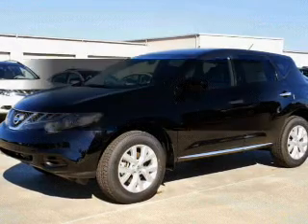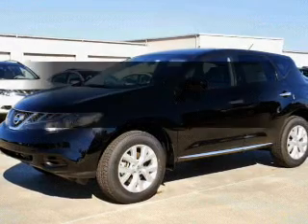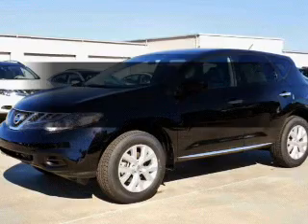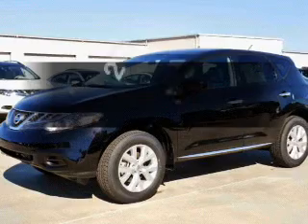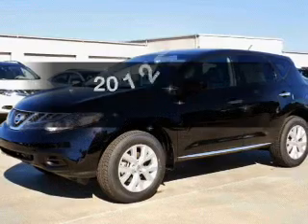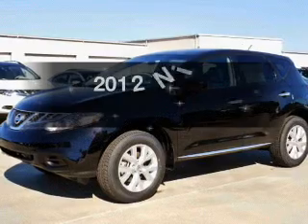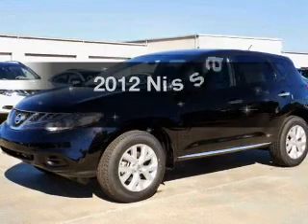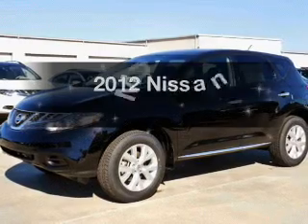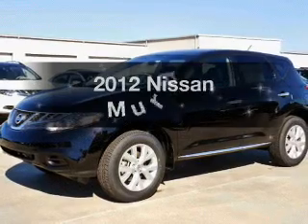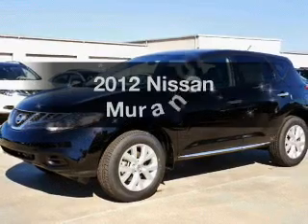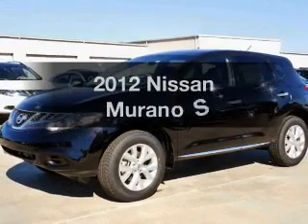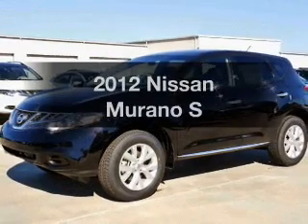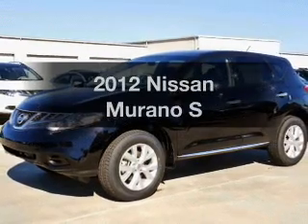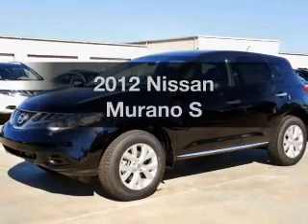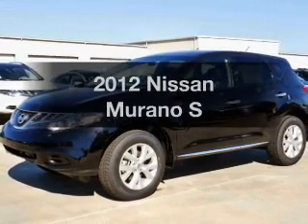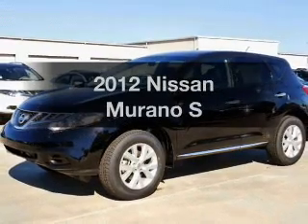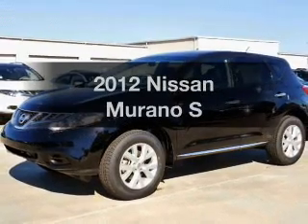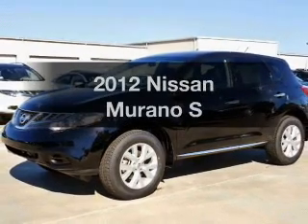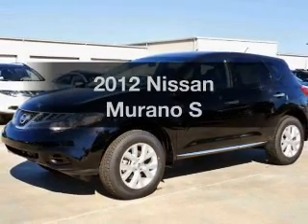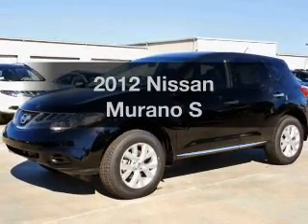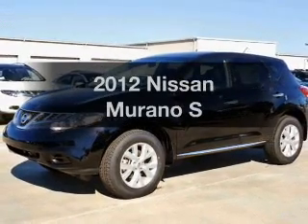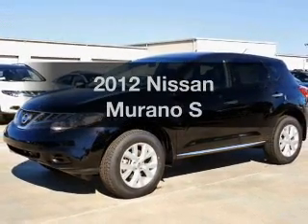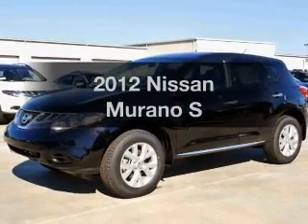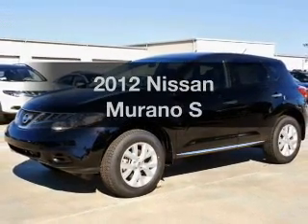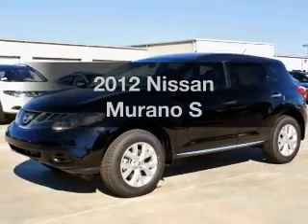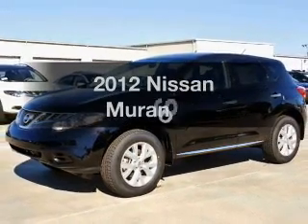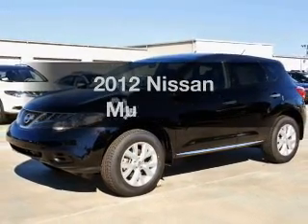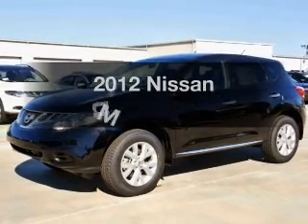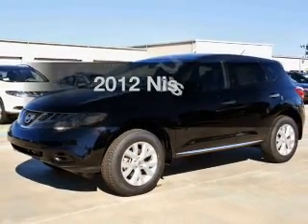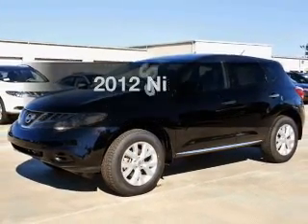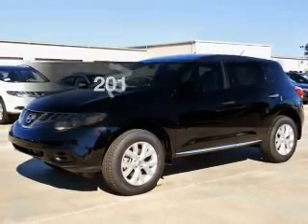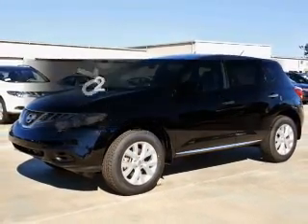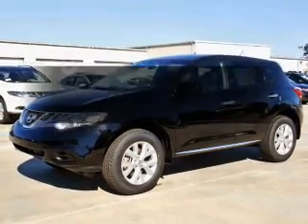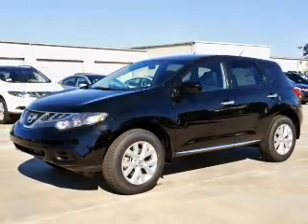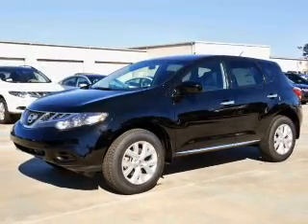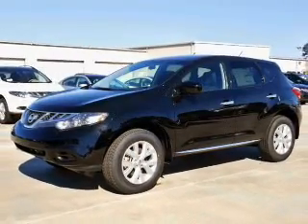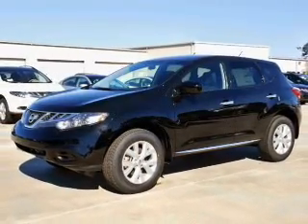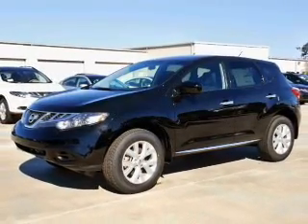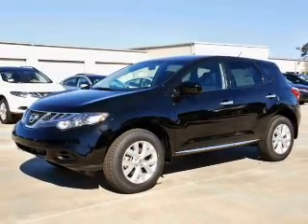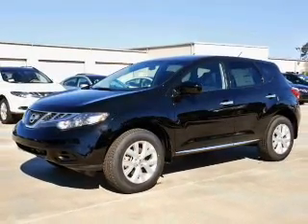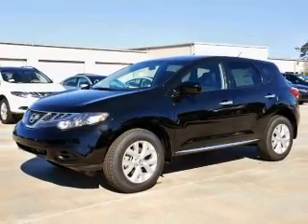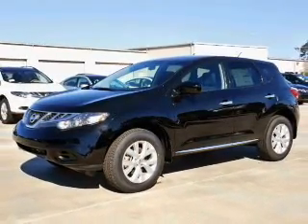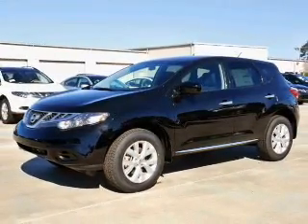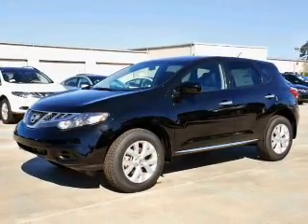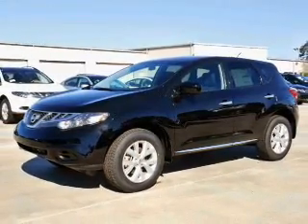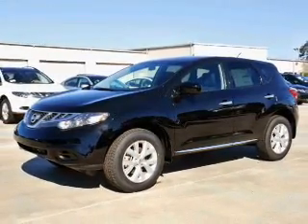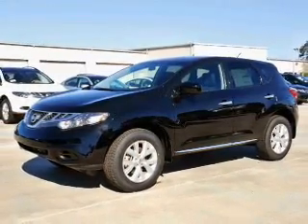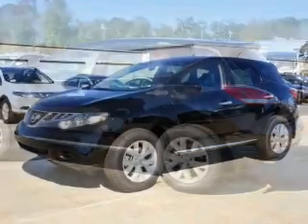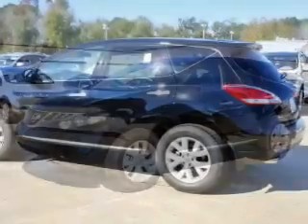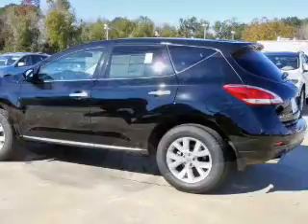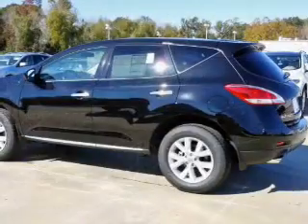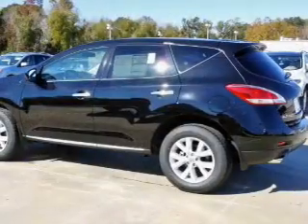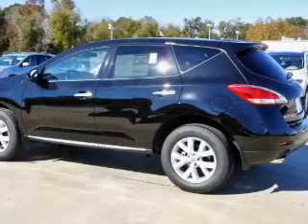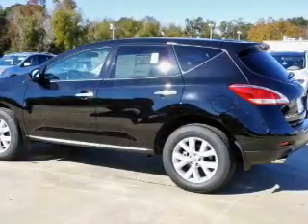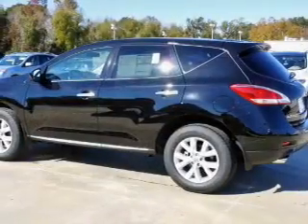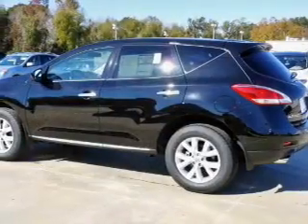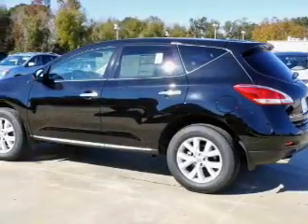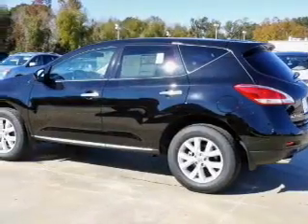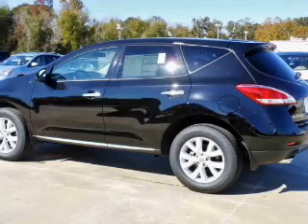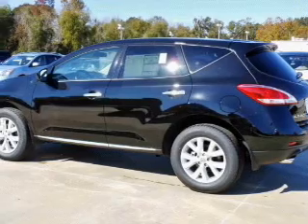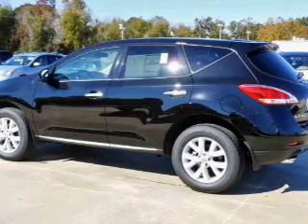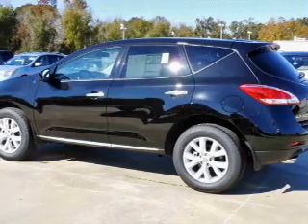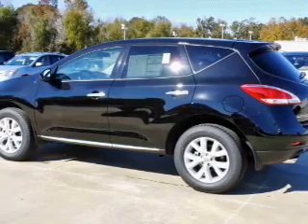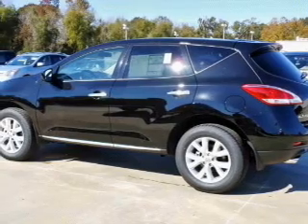Presenting the 2012 Nissan Murano. Everything you need under one roof with this great vehicle.